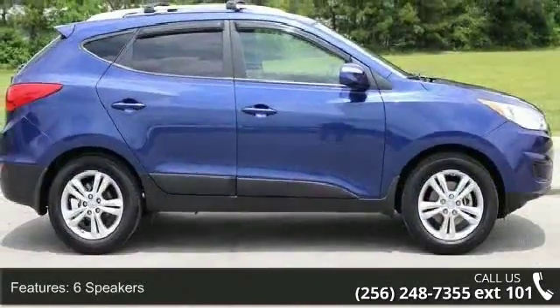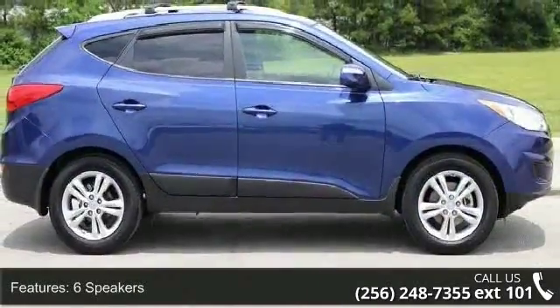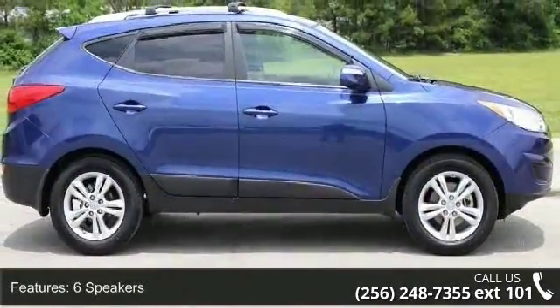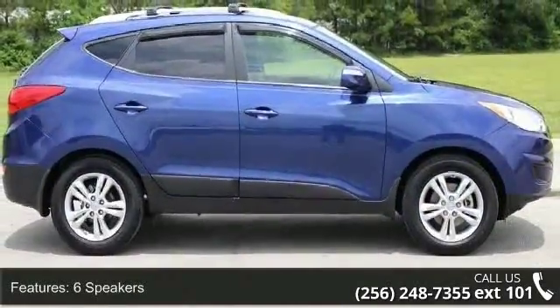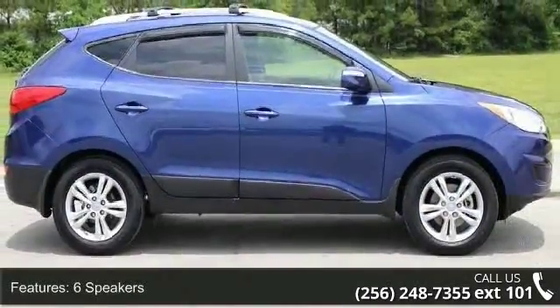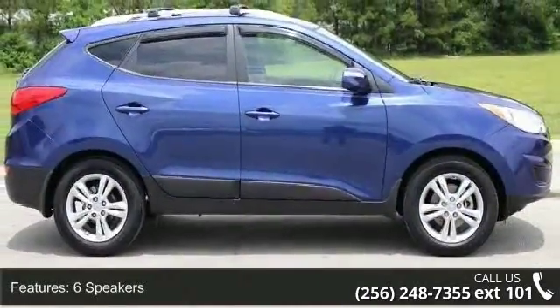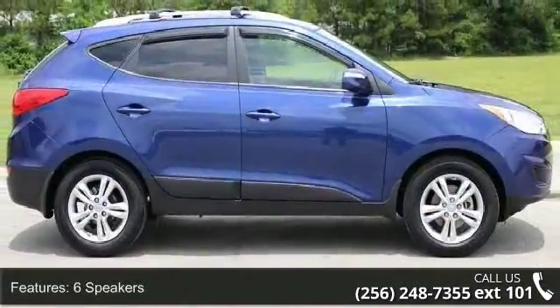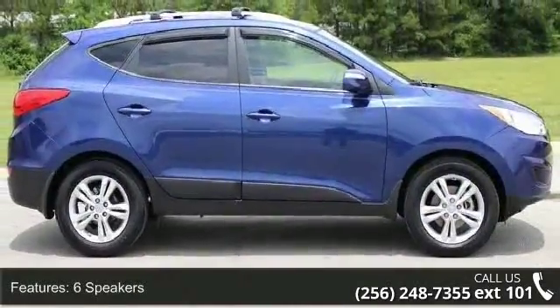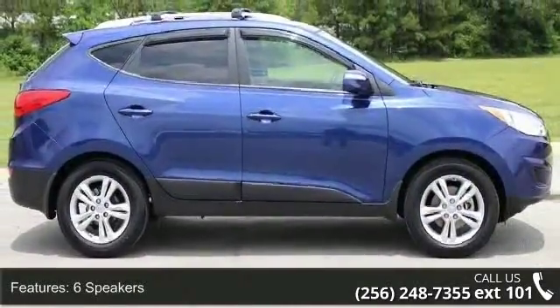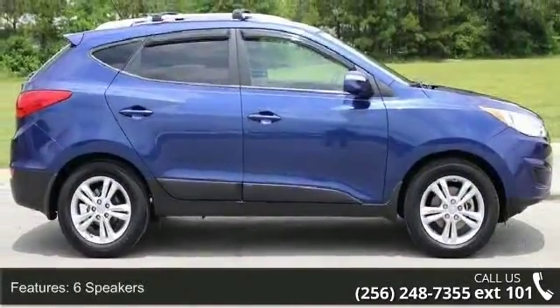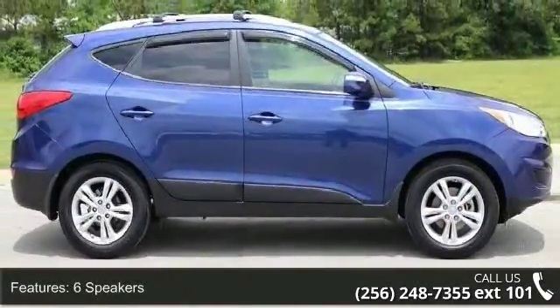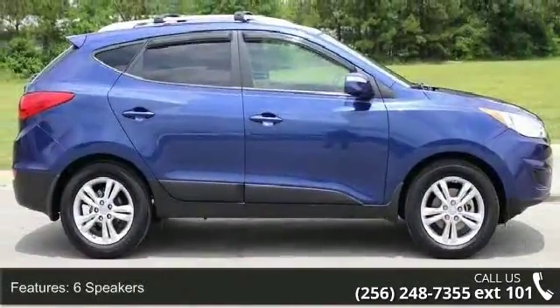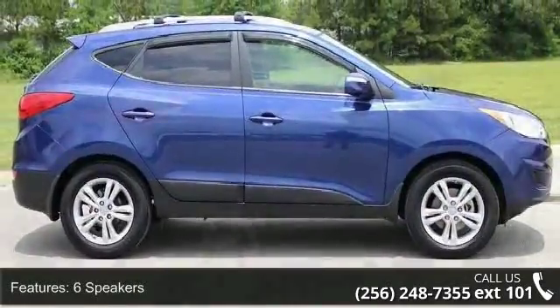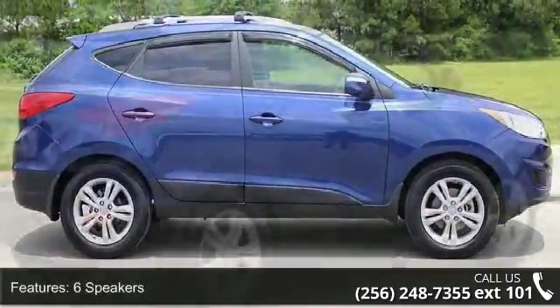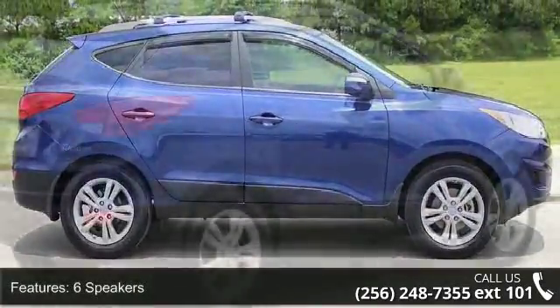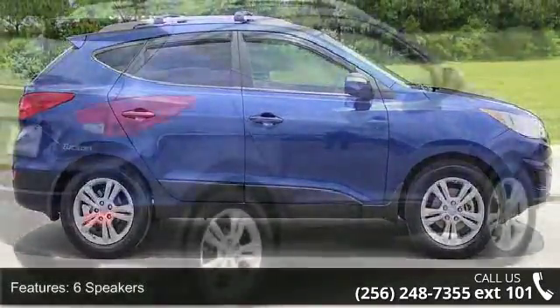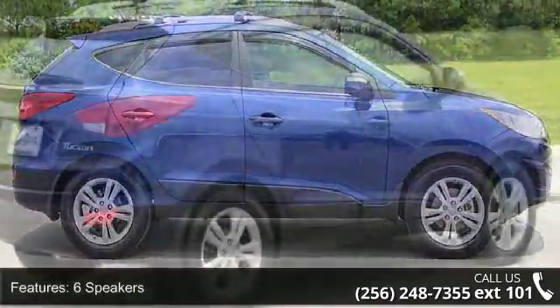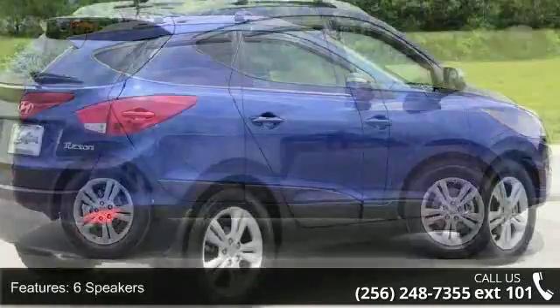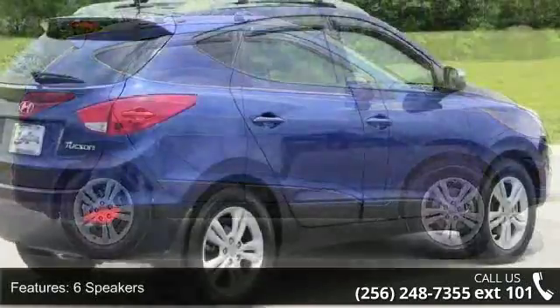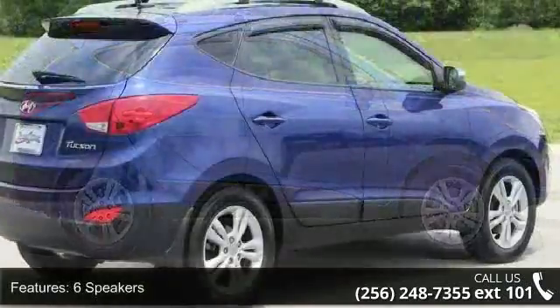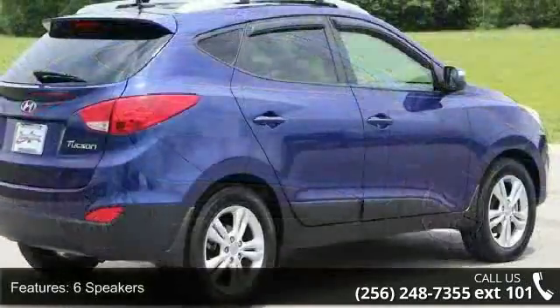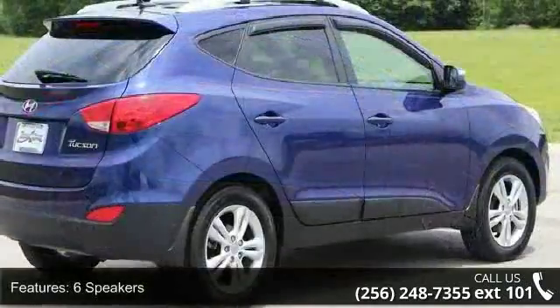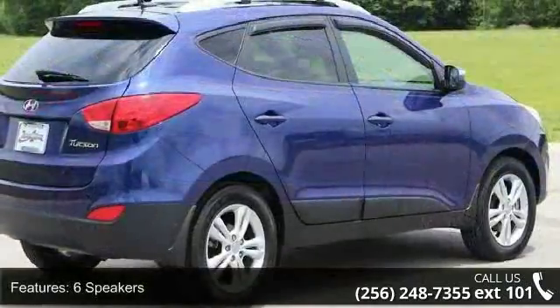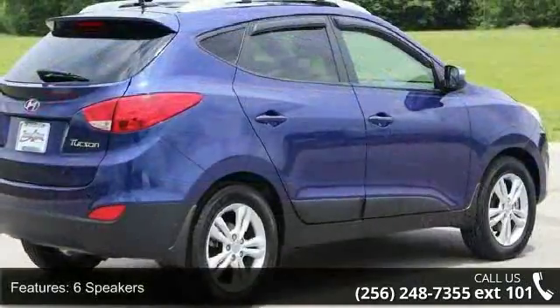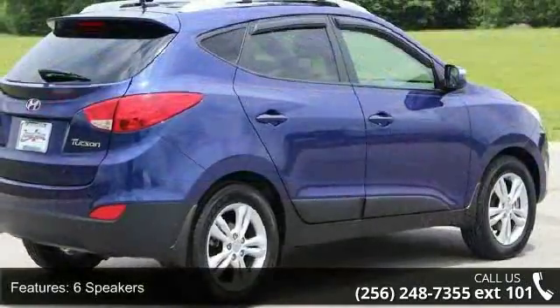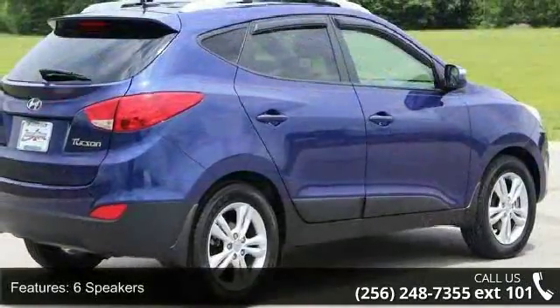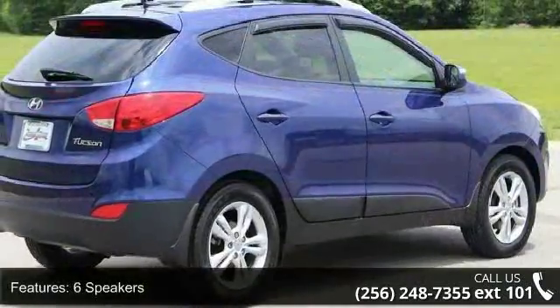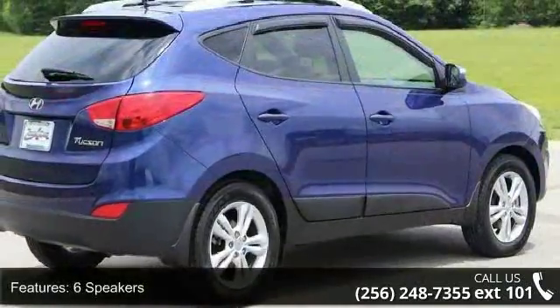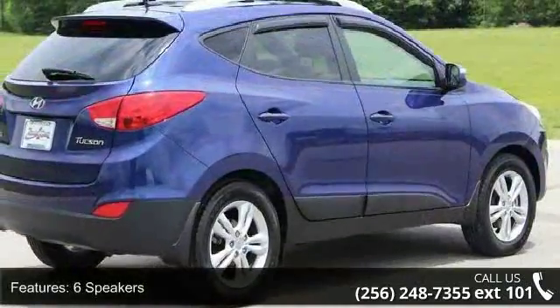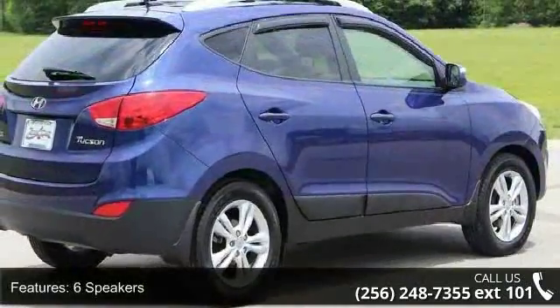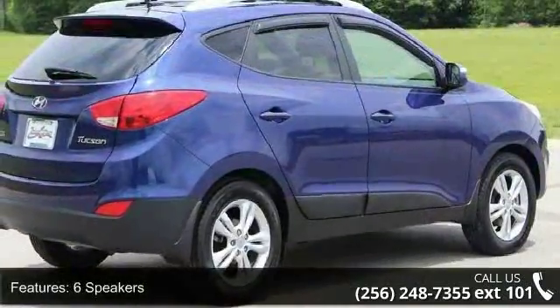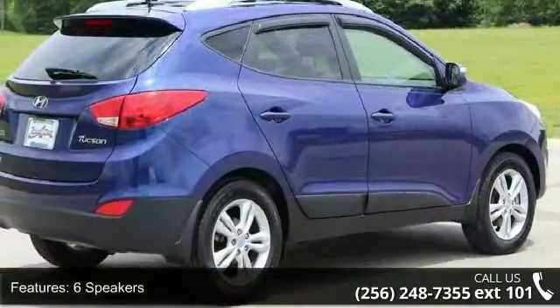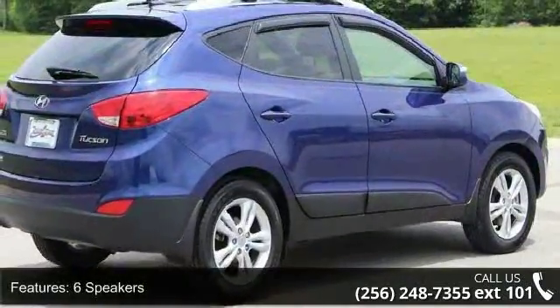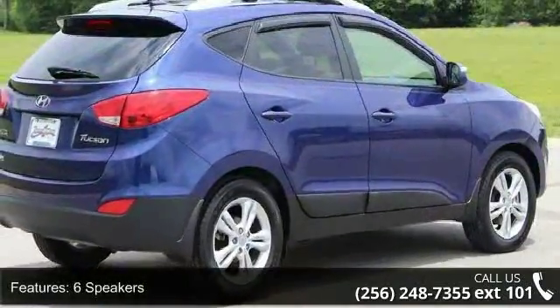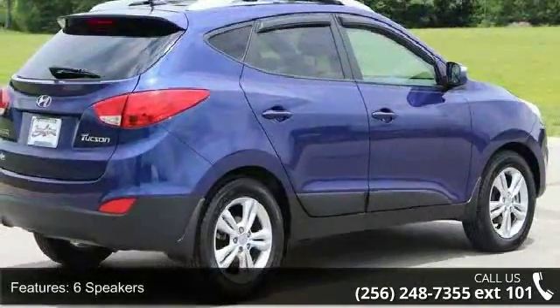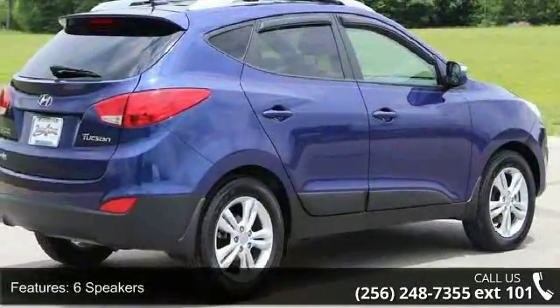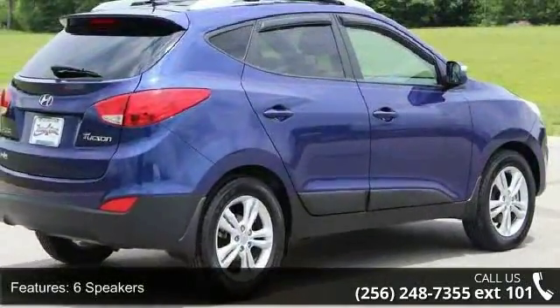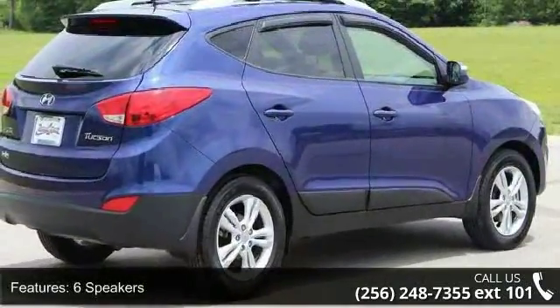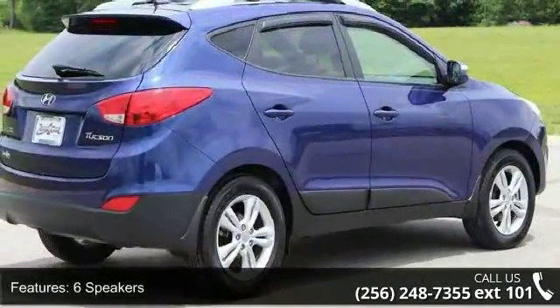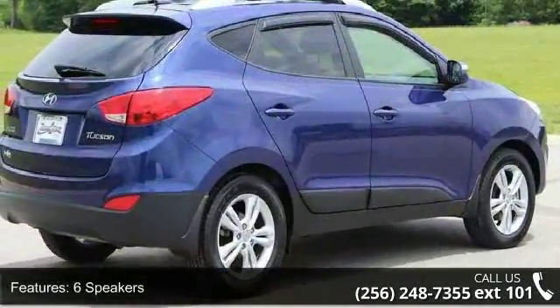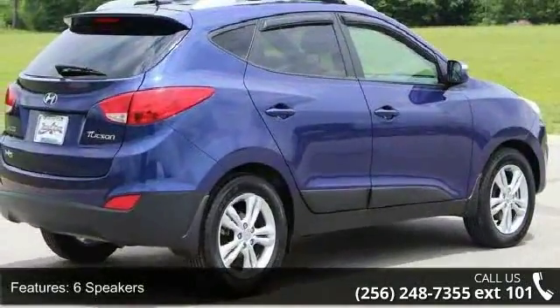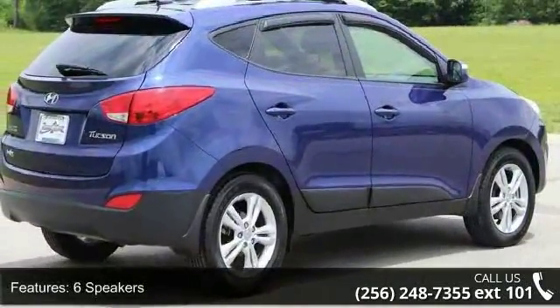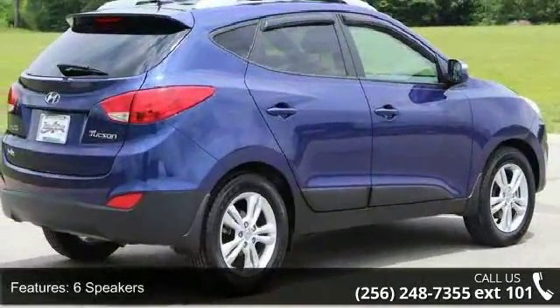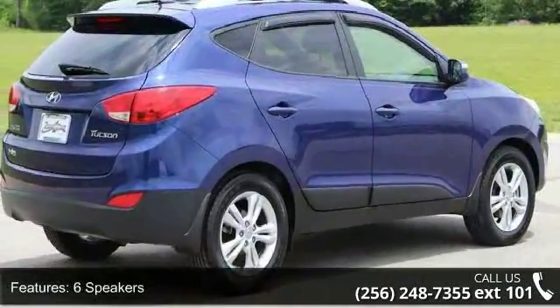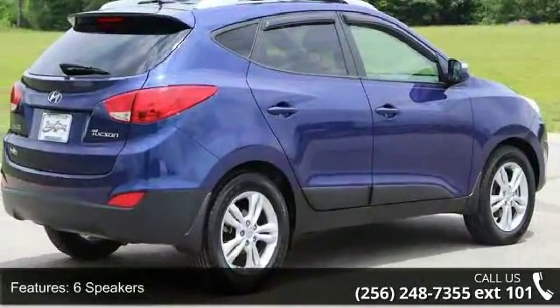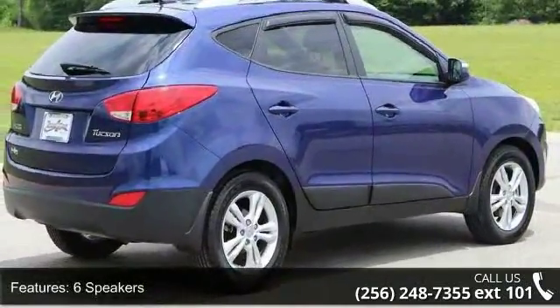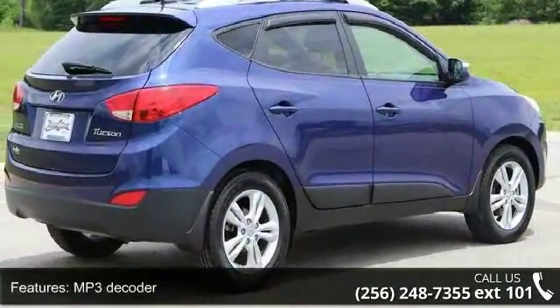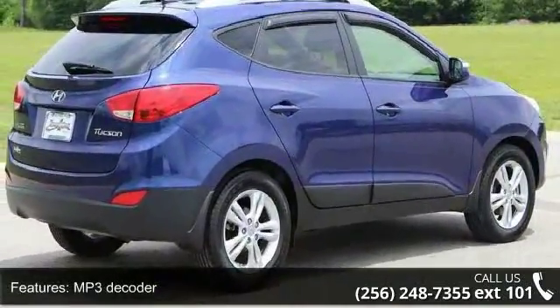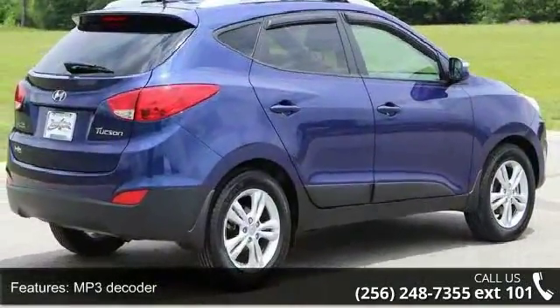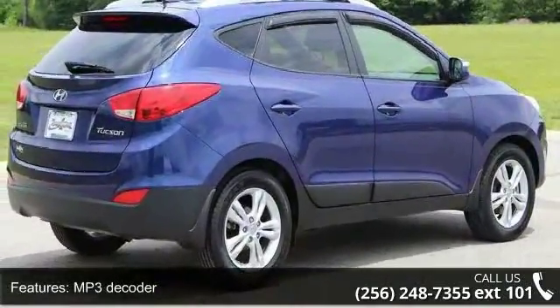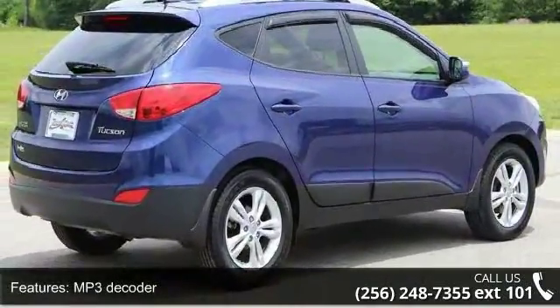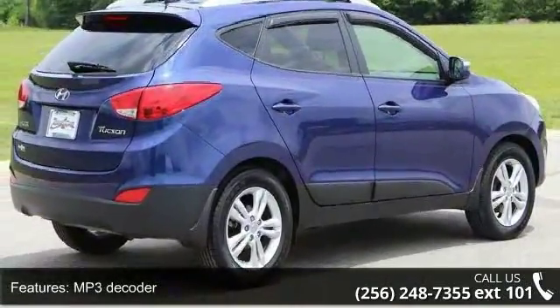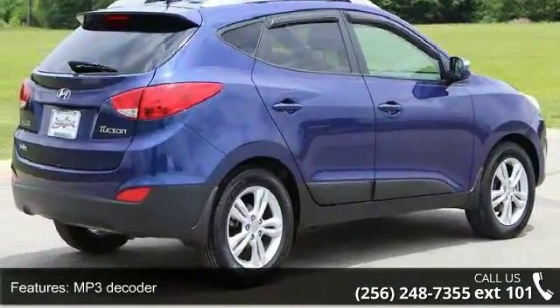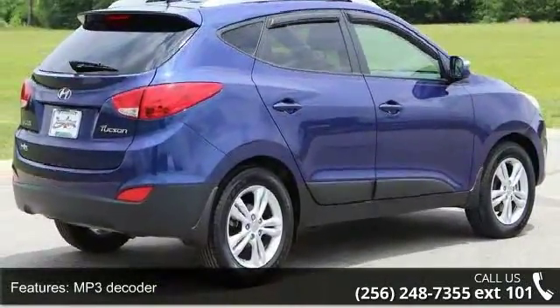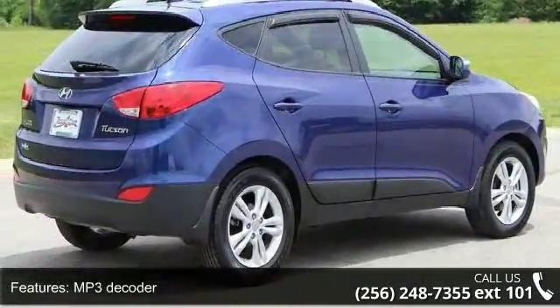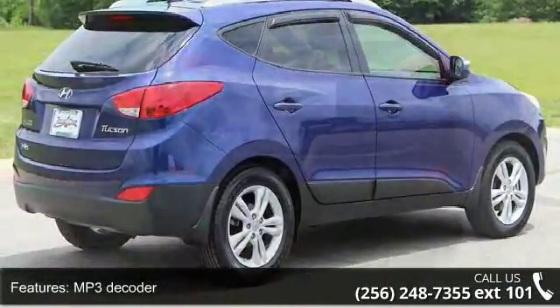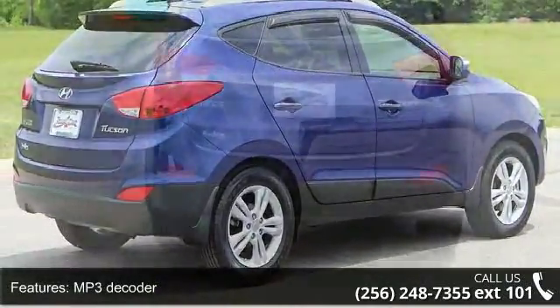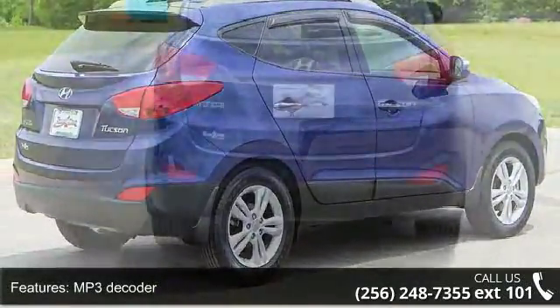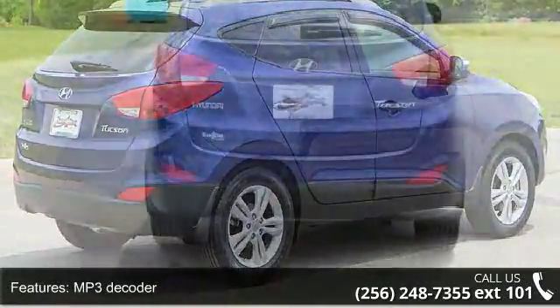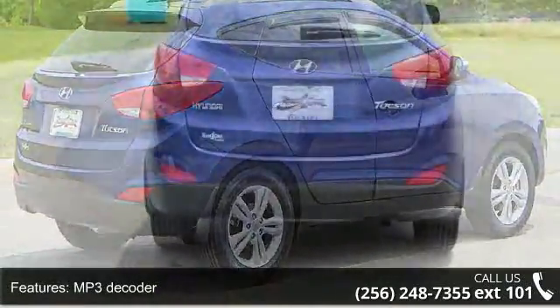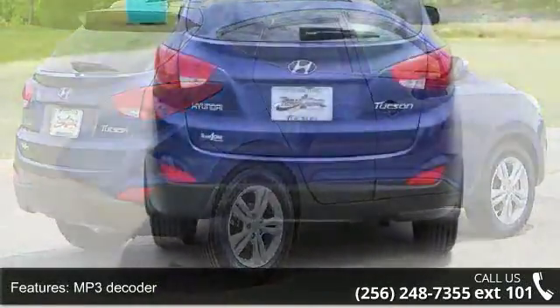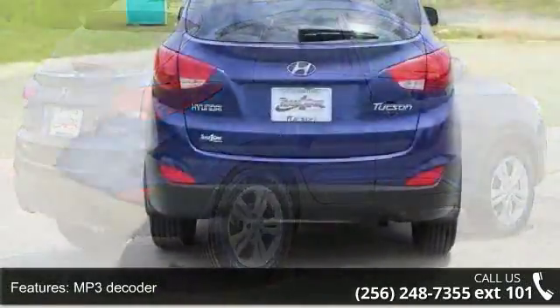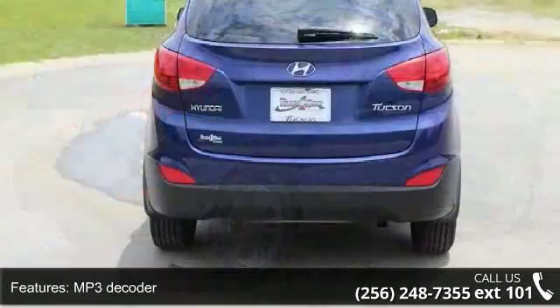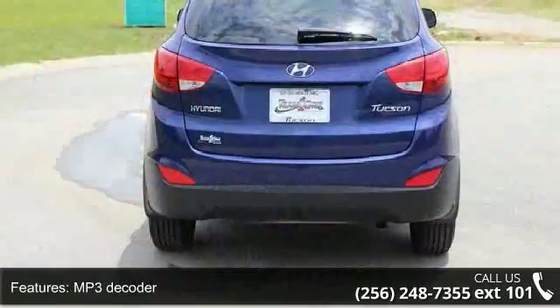6 speakers, MP3 decoder, air conditioning, automatic temperature control, dual front automatic temperature control.